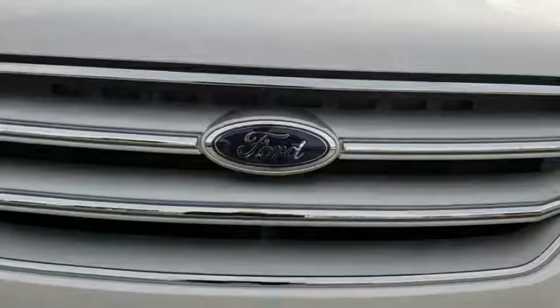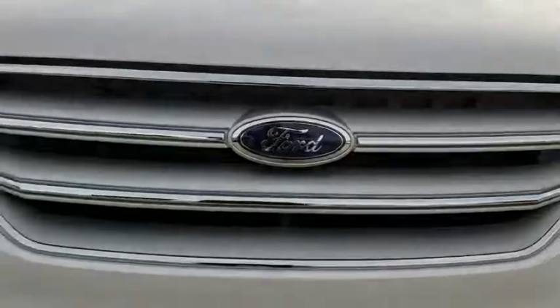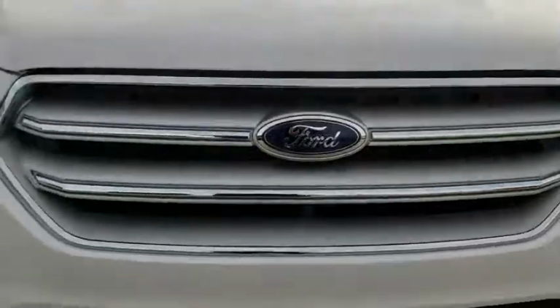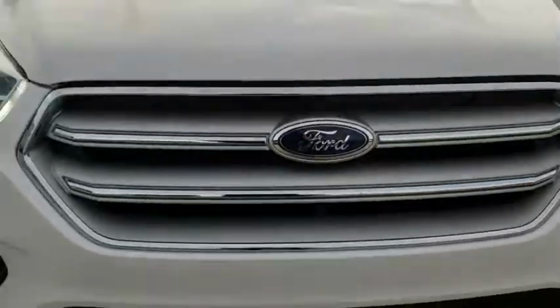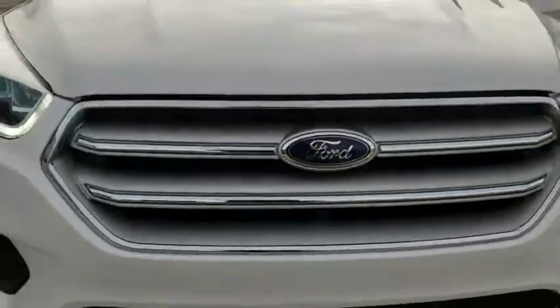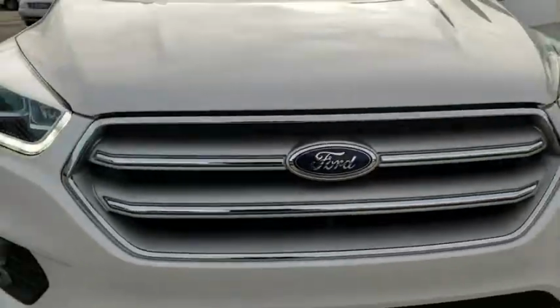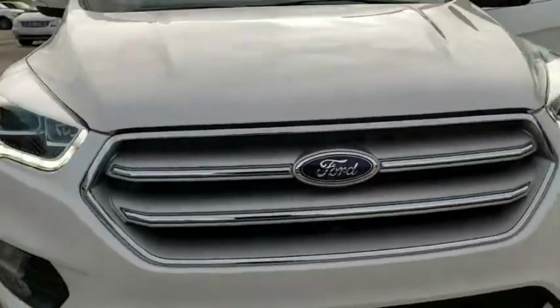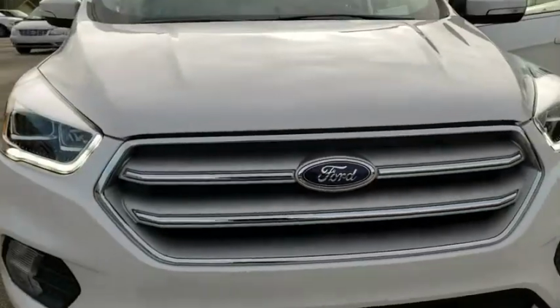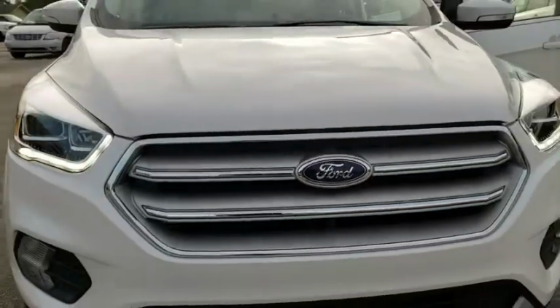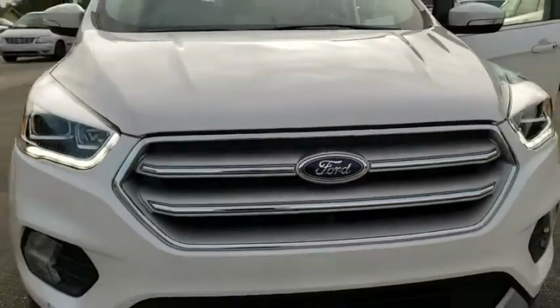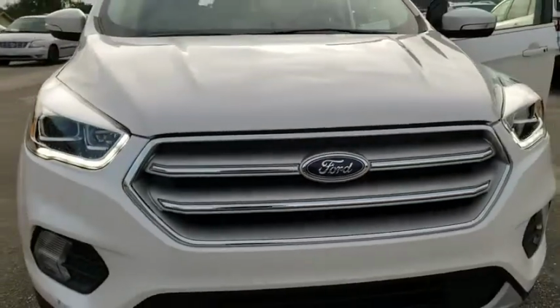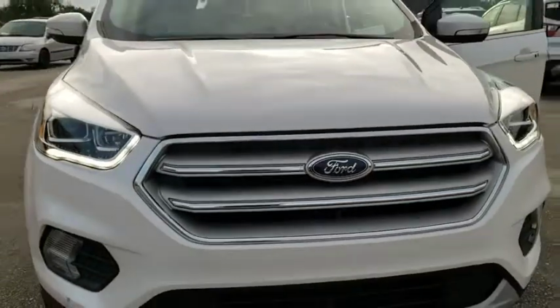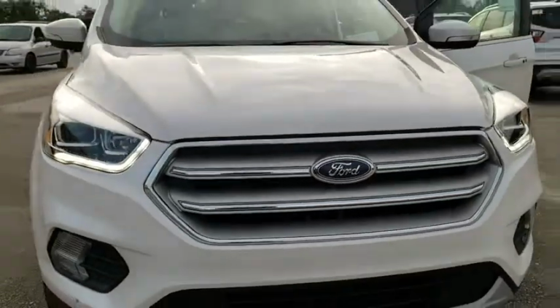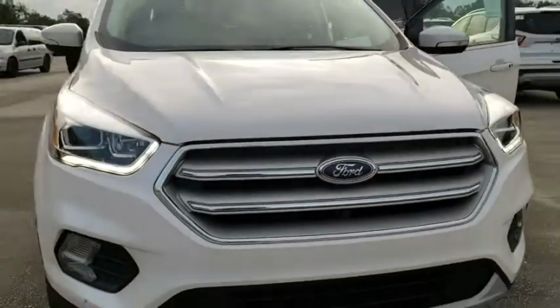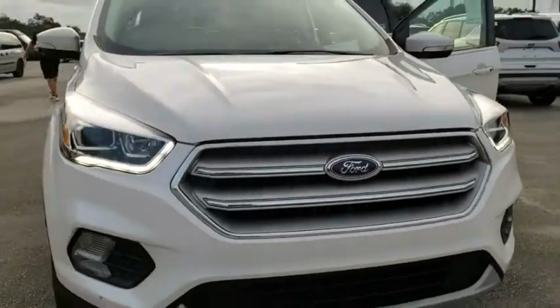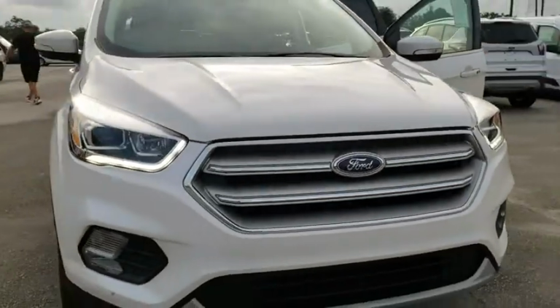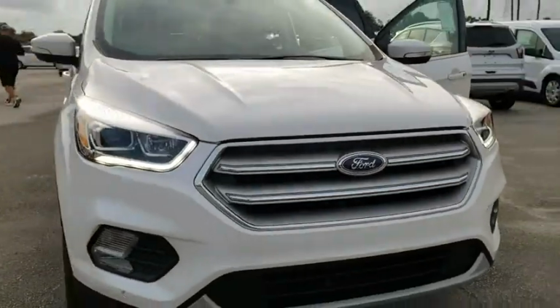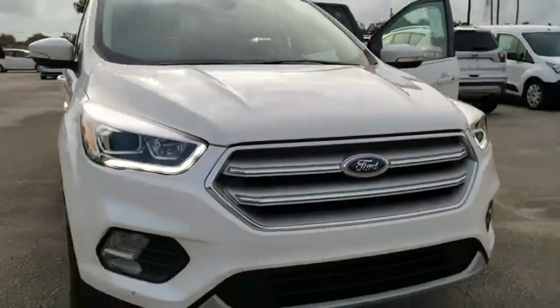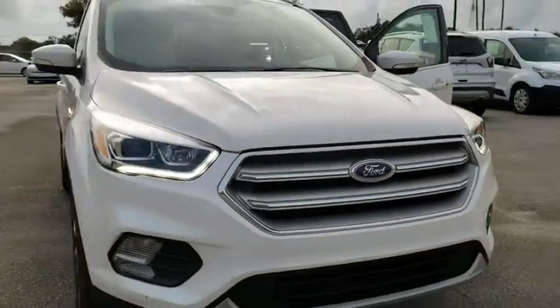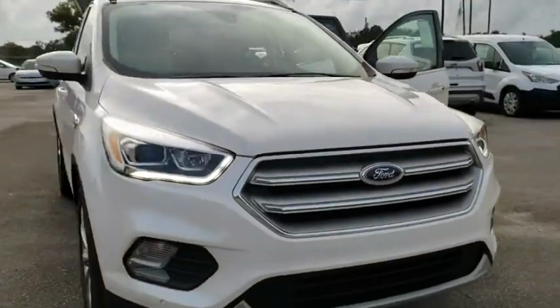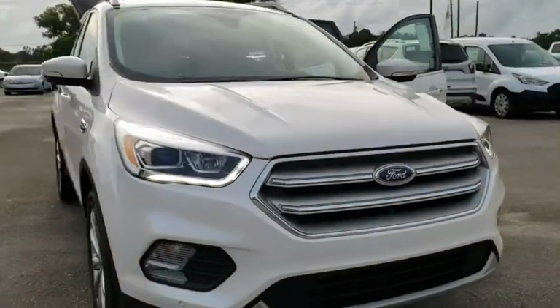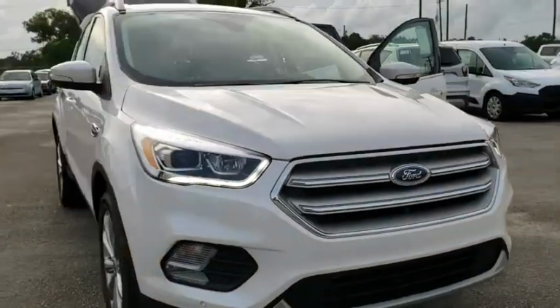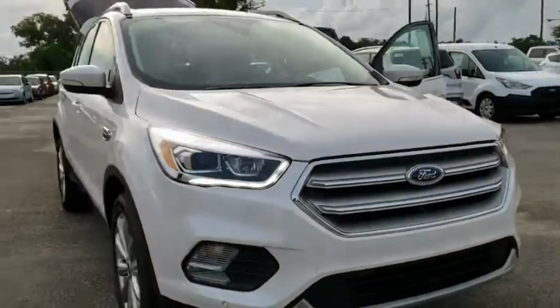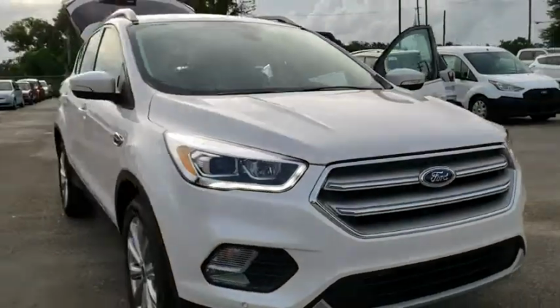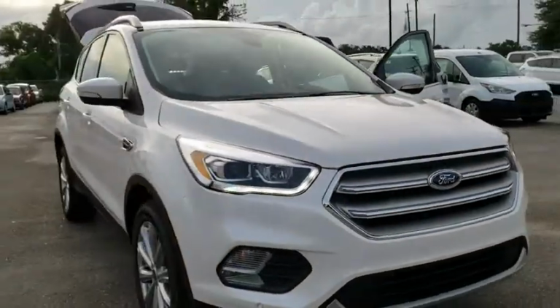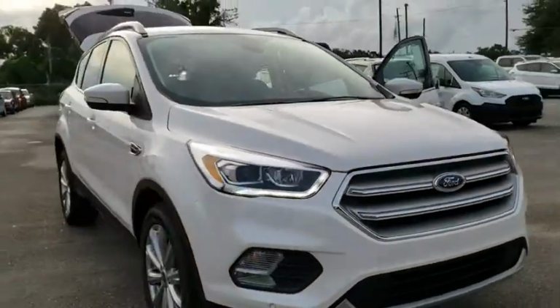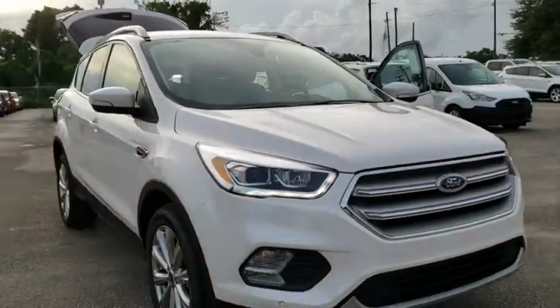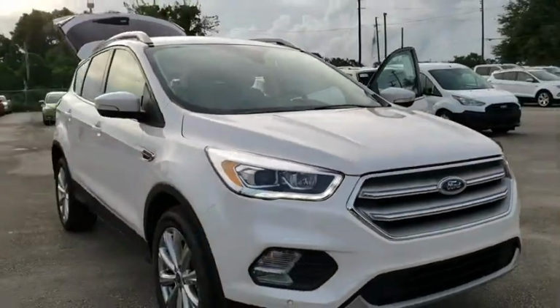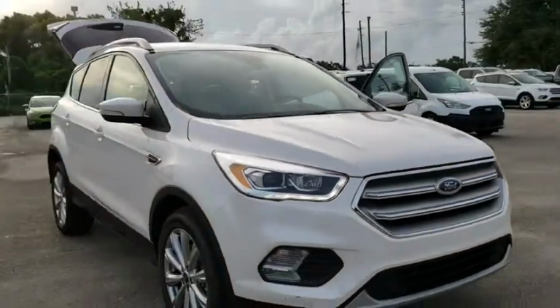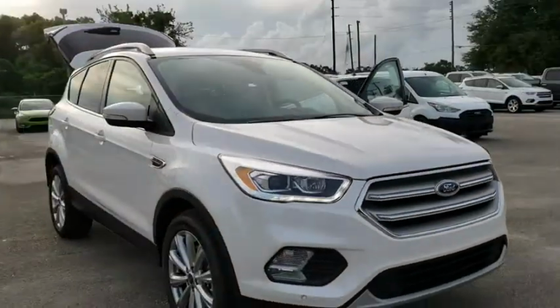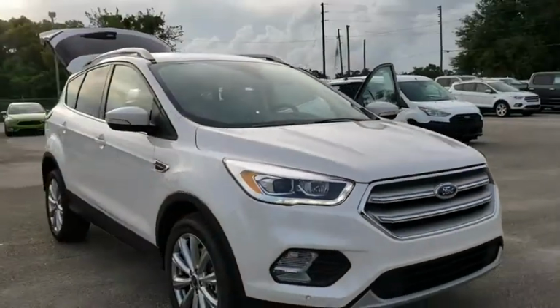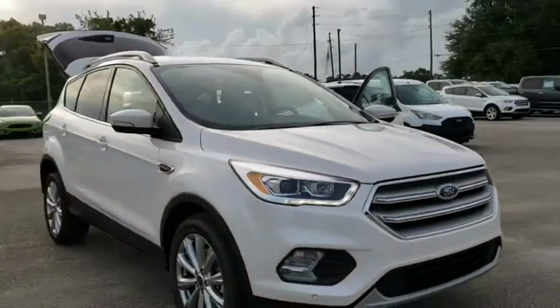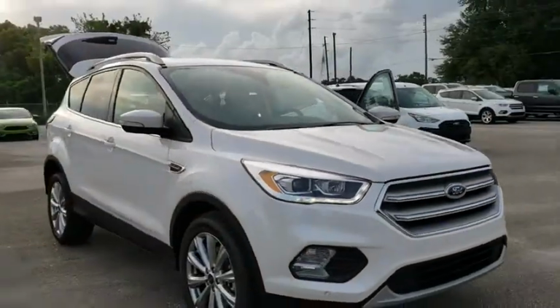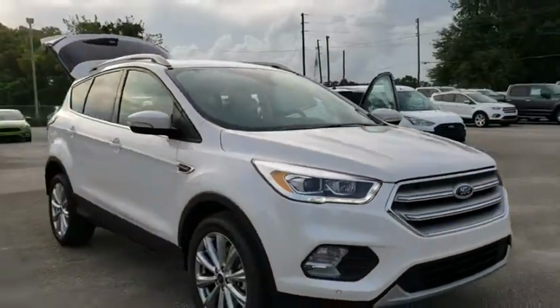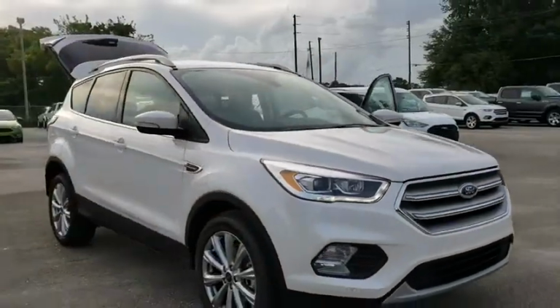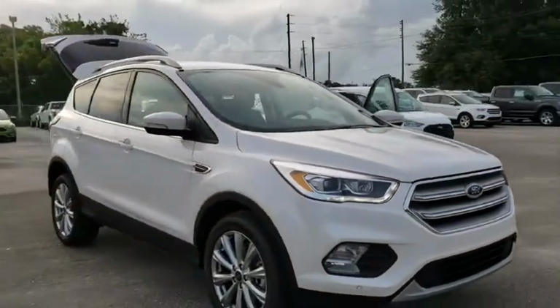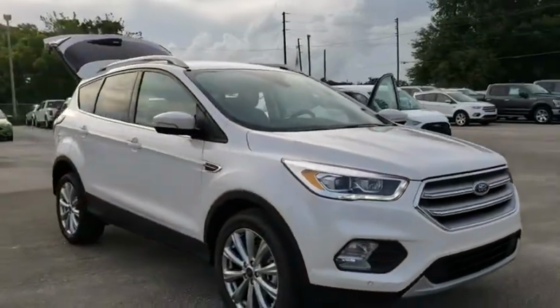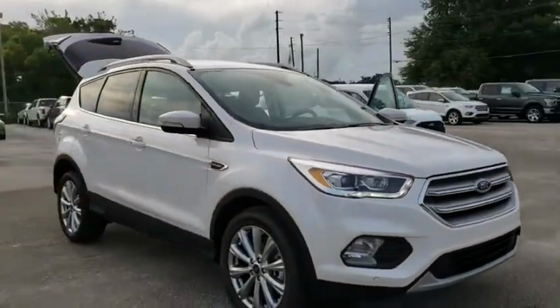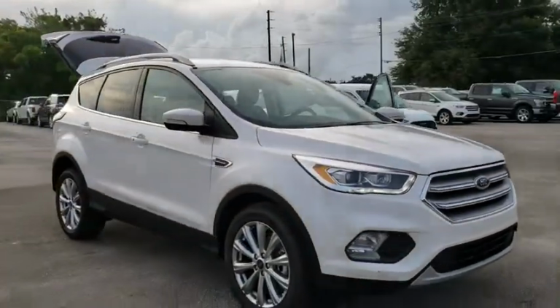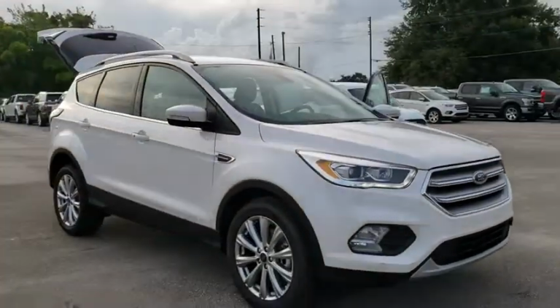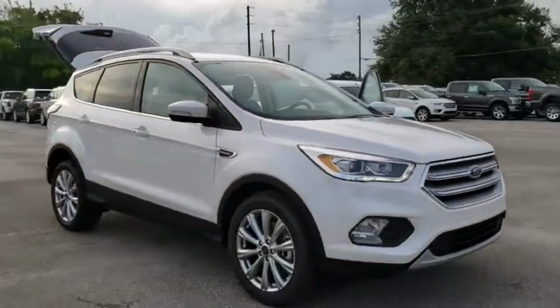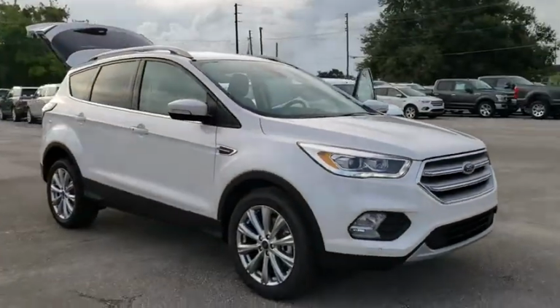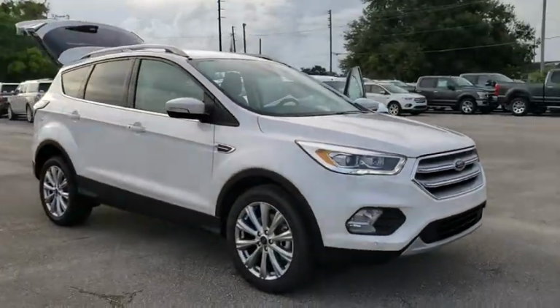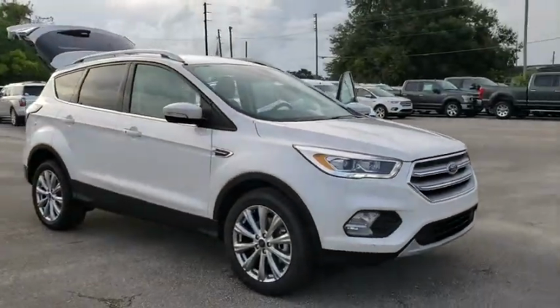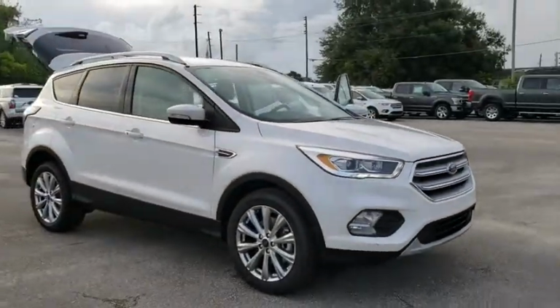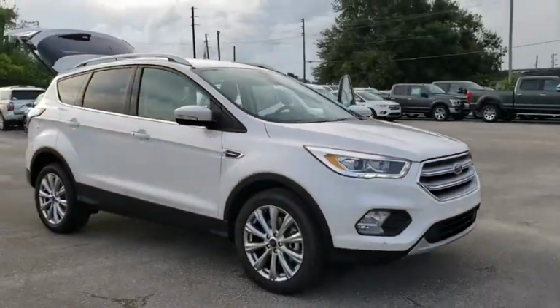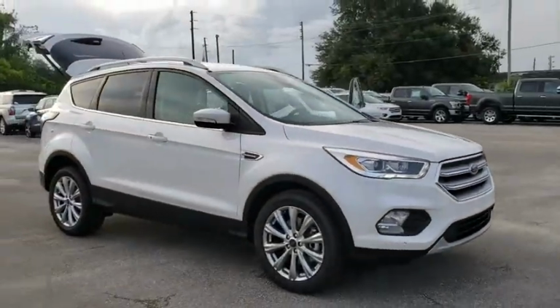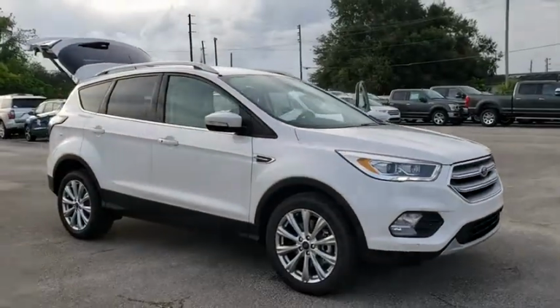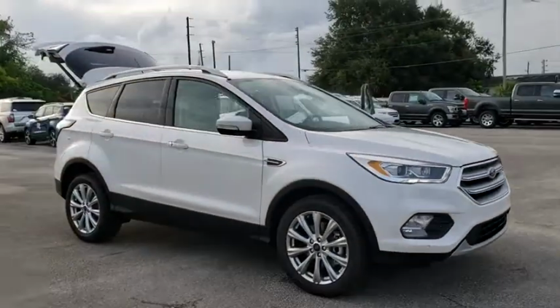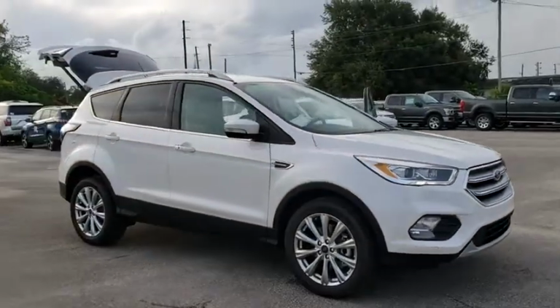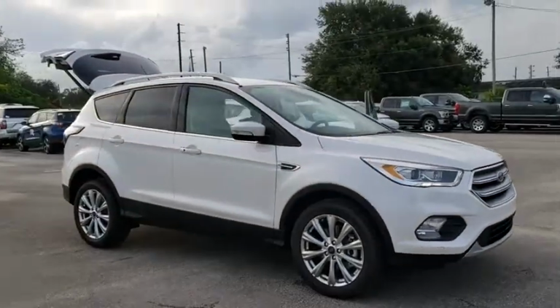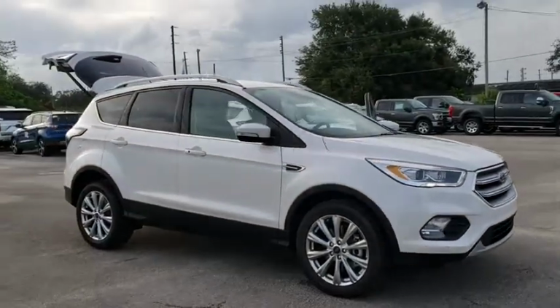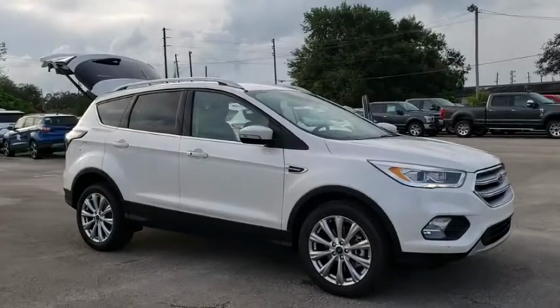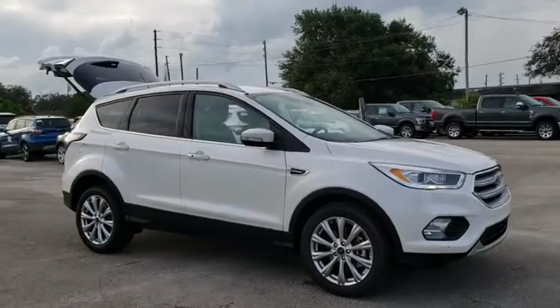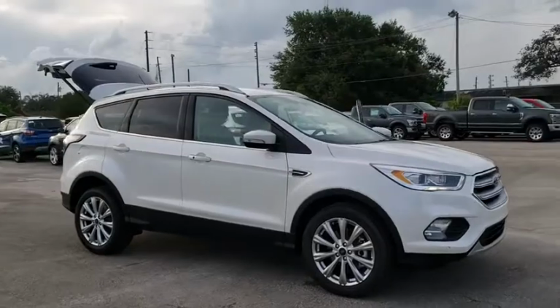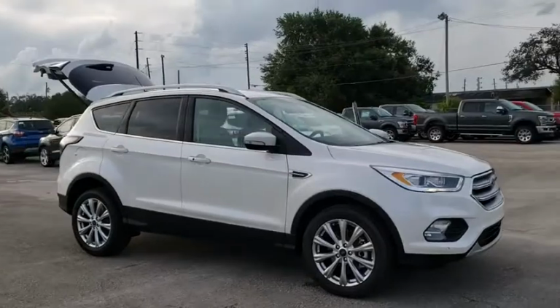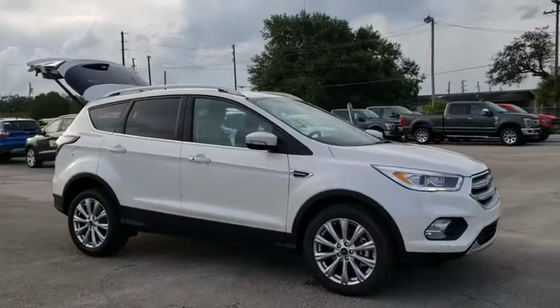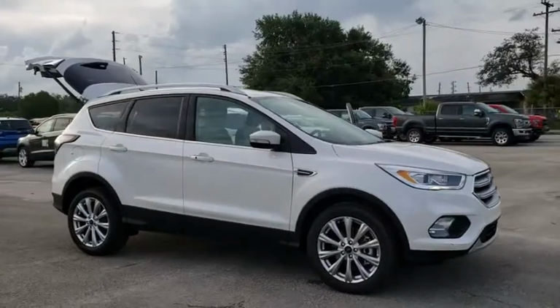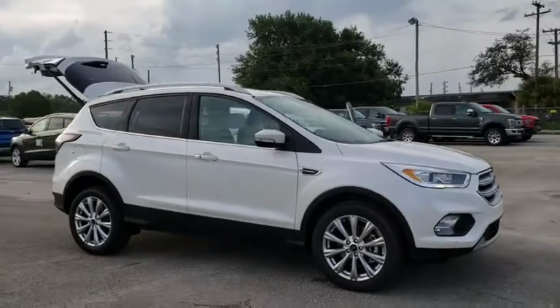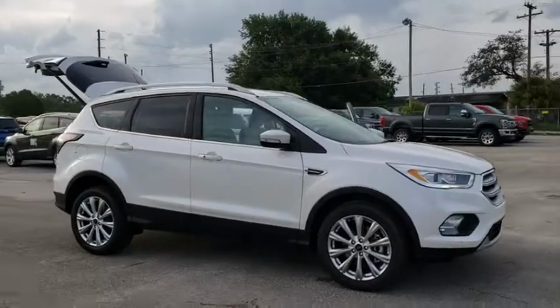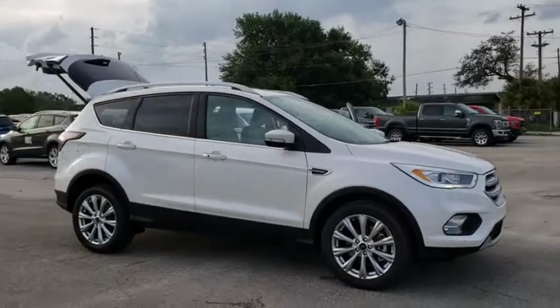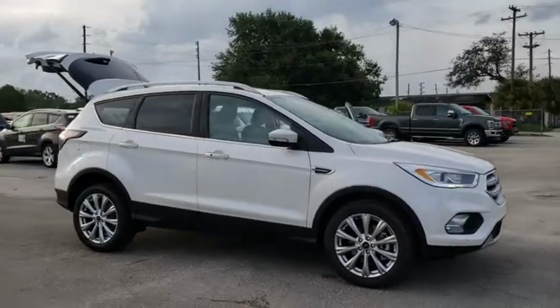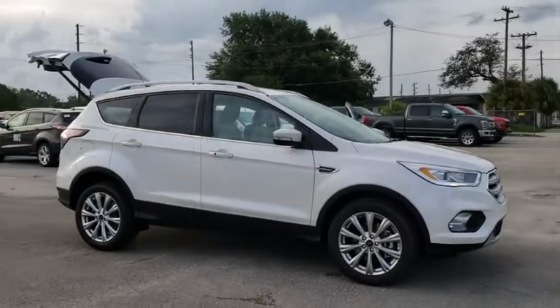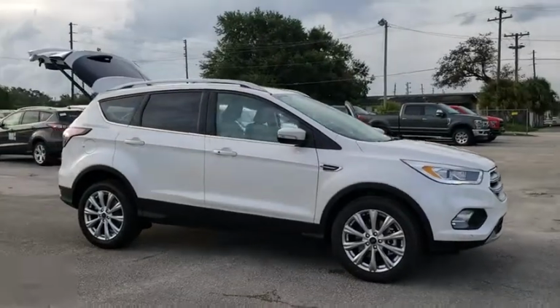2018 Ford Escape. Gas engines flex, tow, sip and go with Ford Escape.